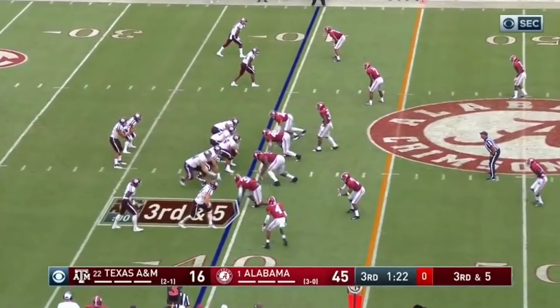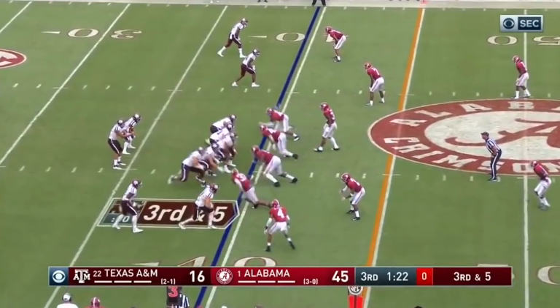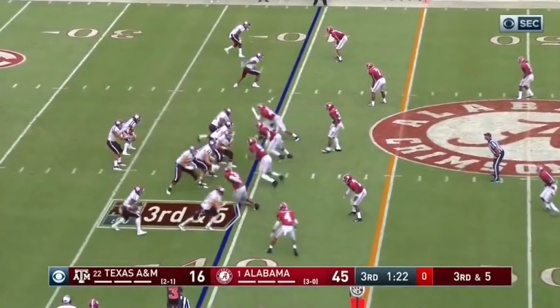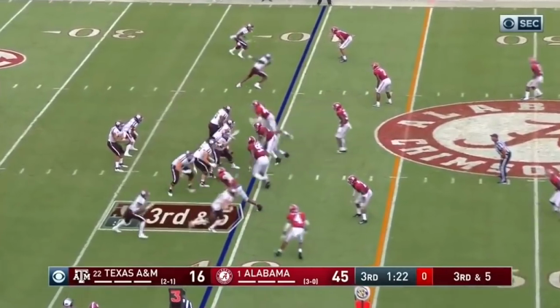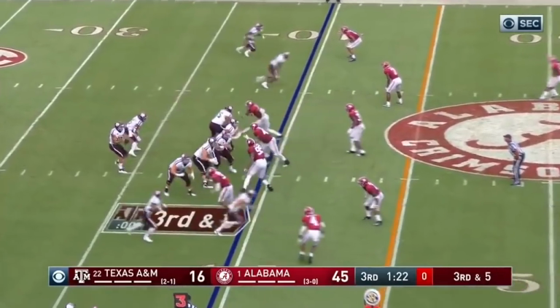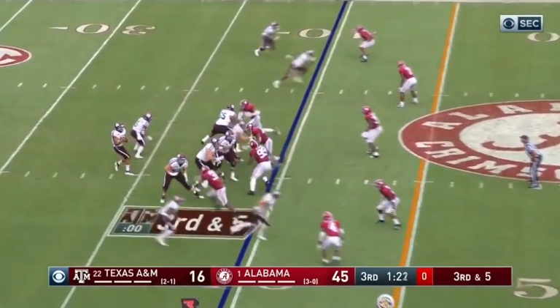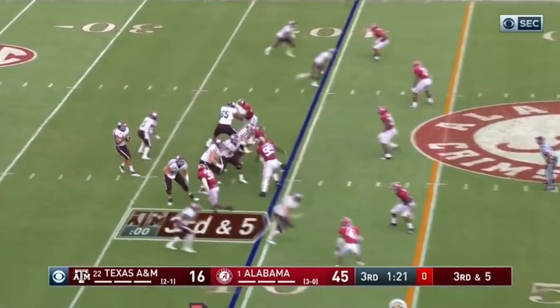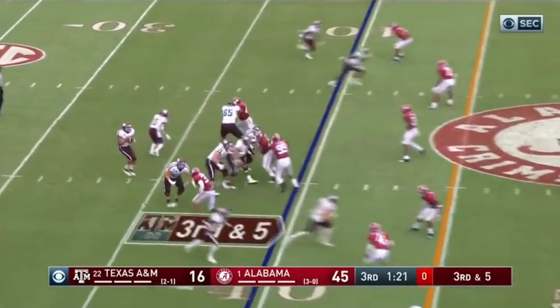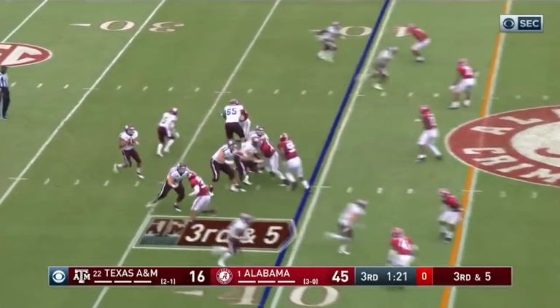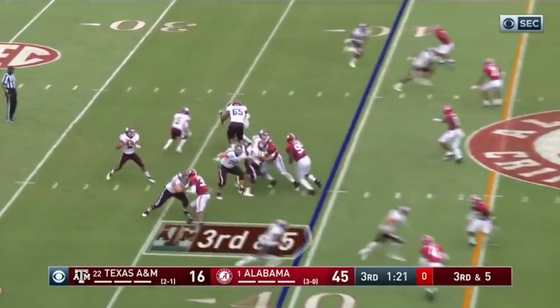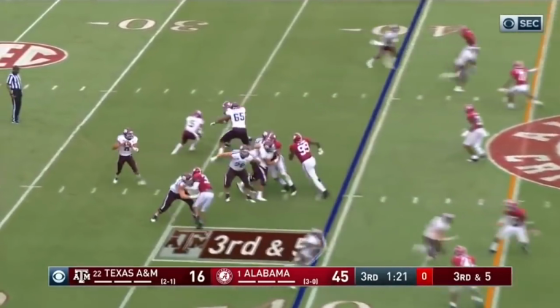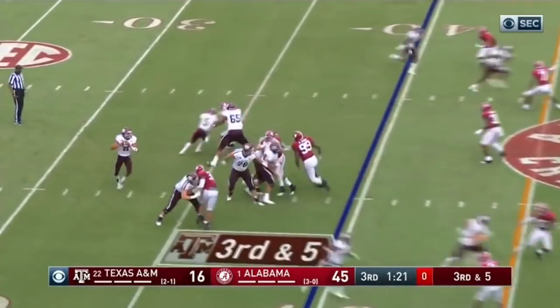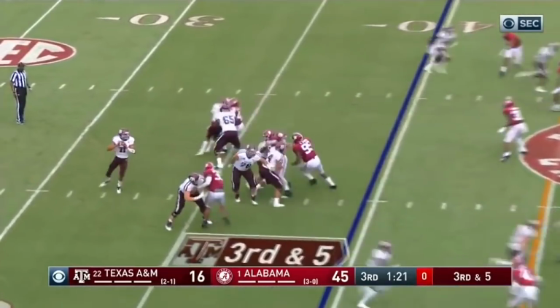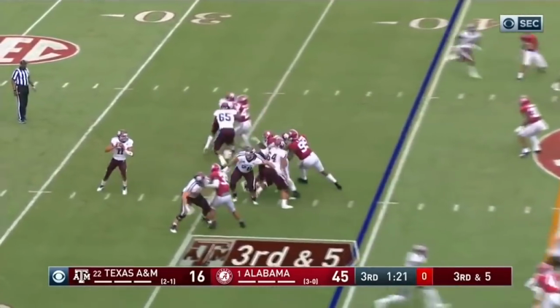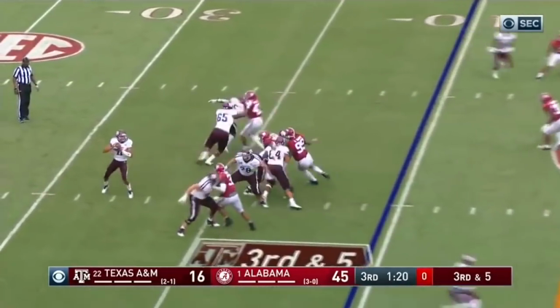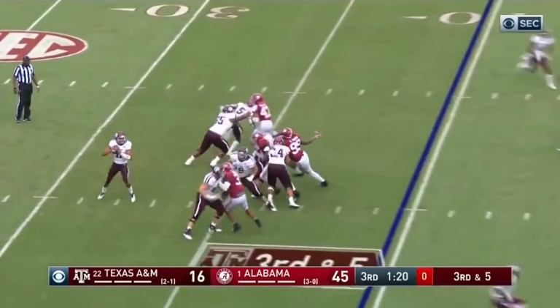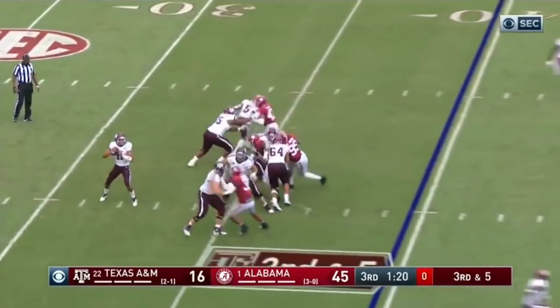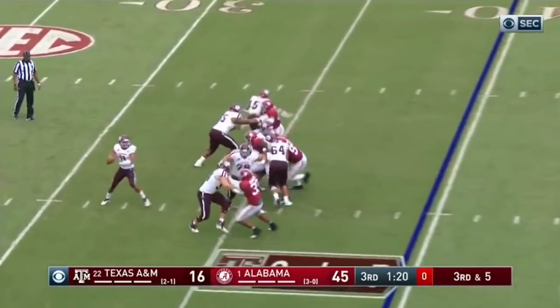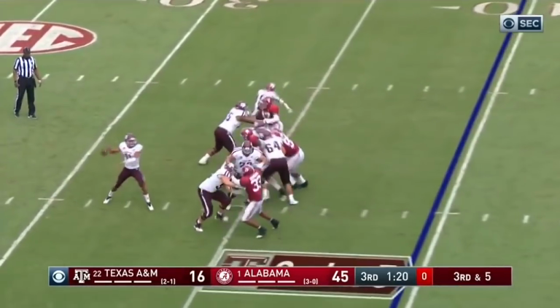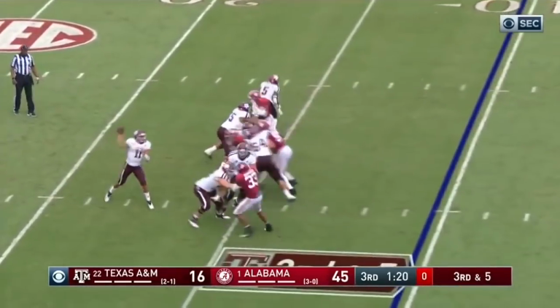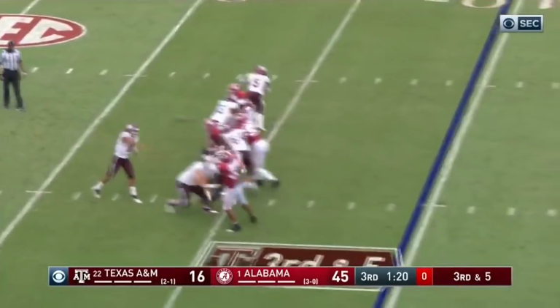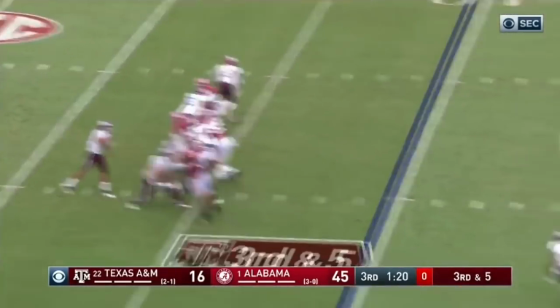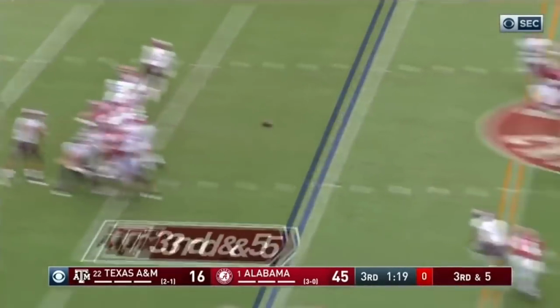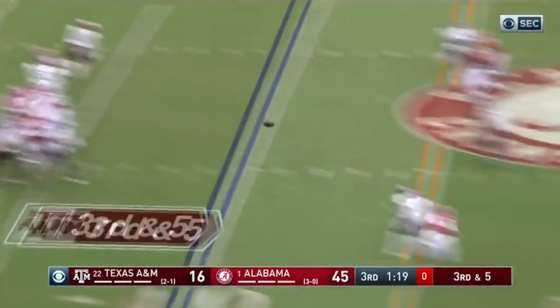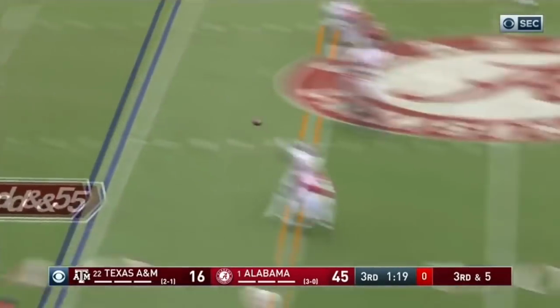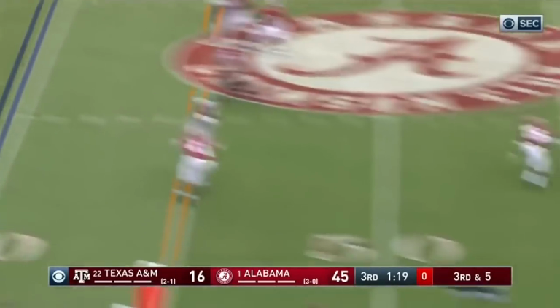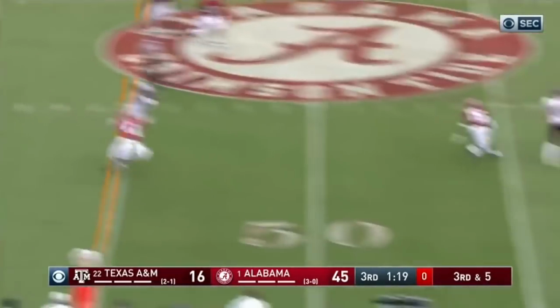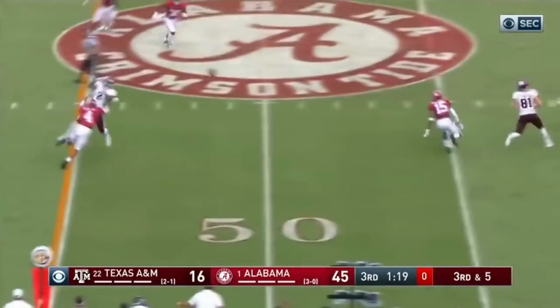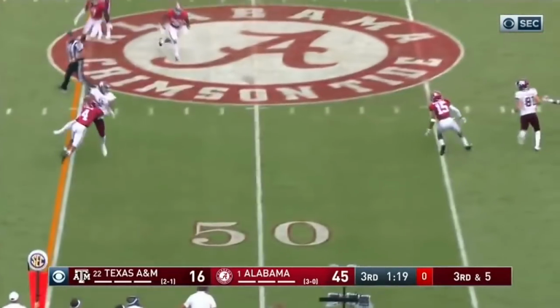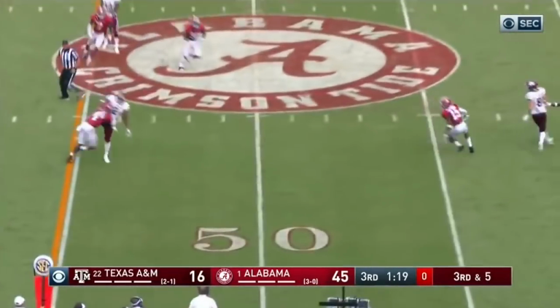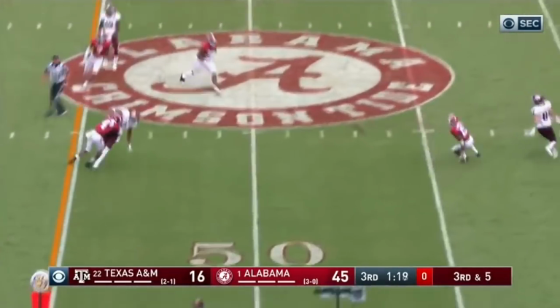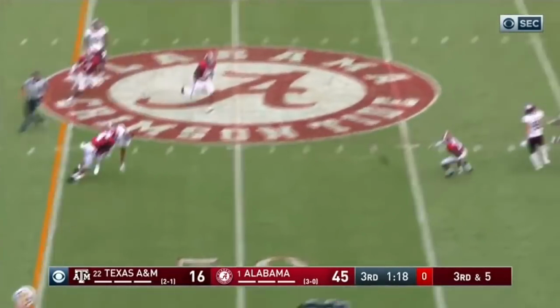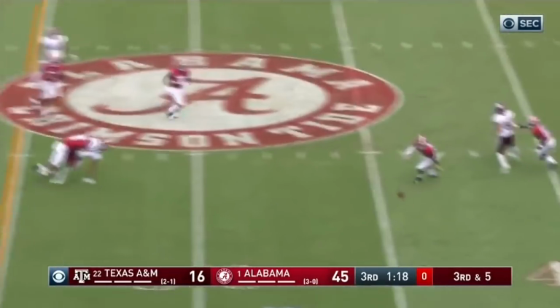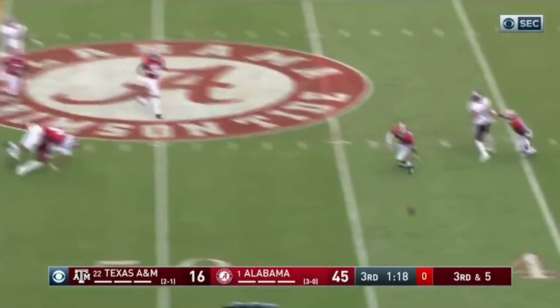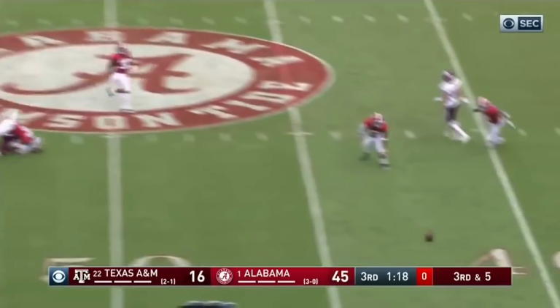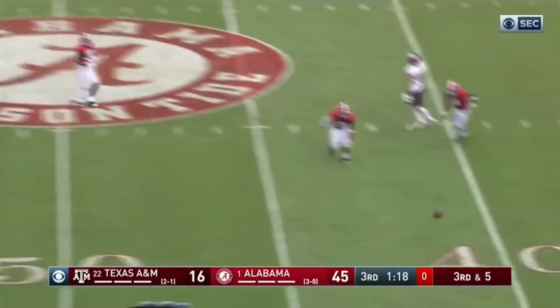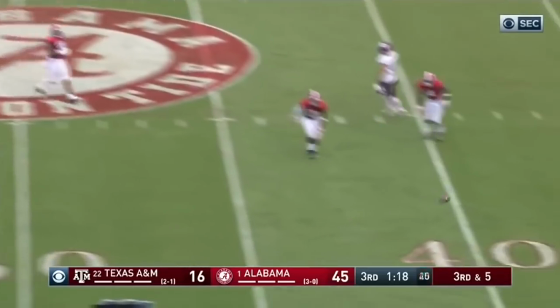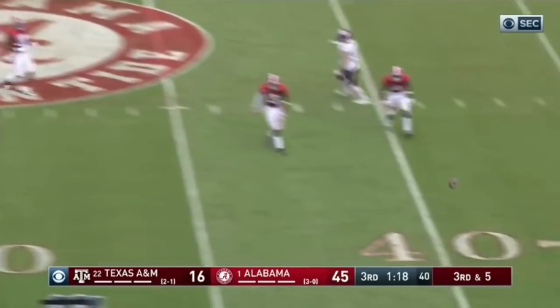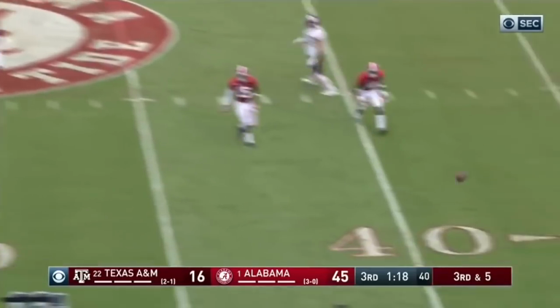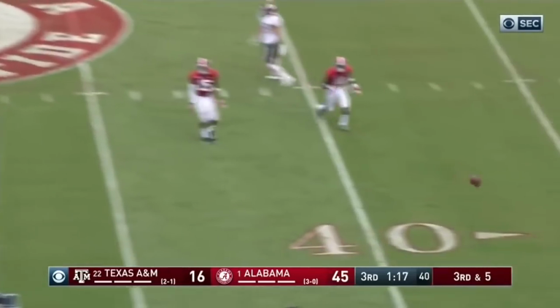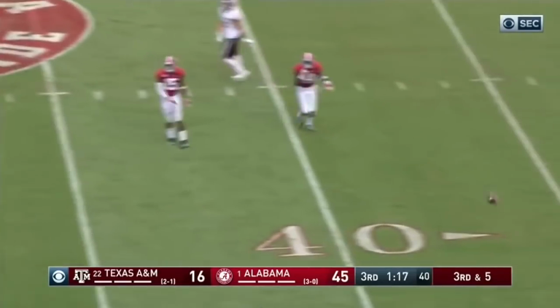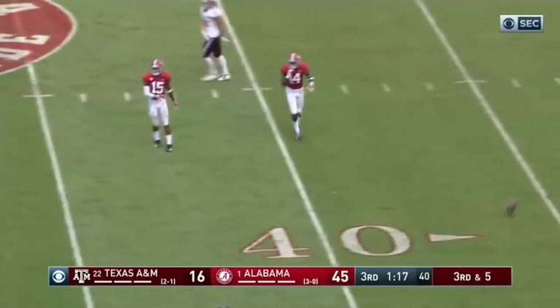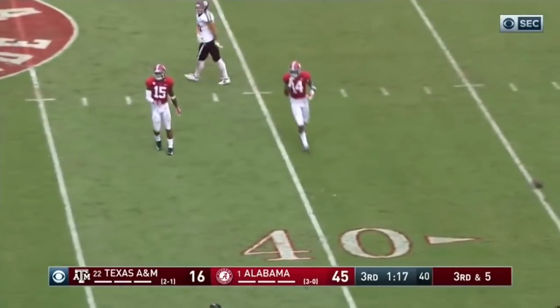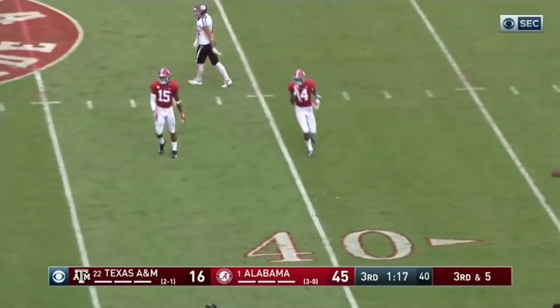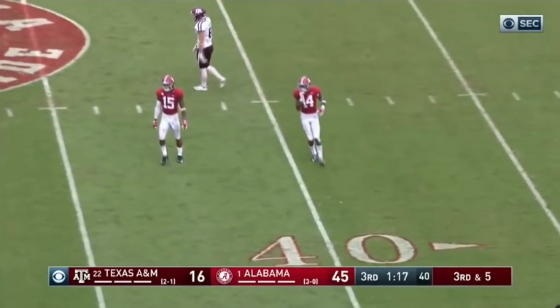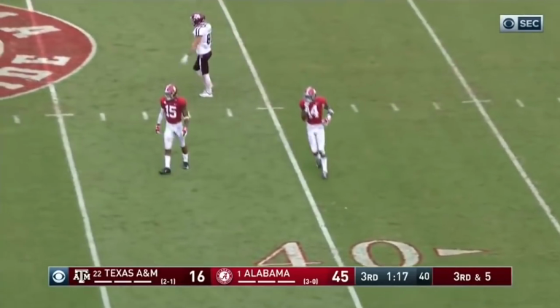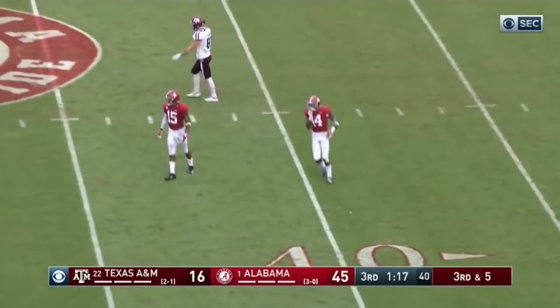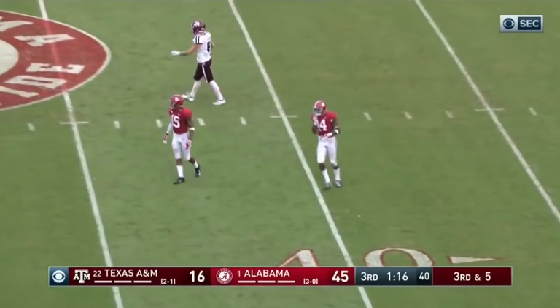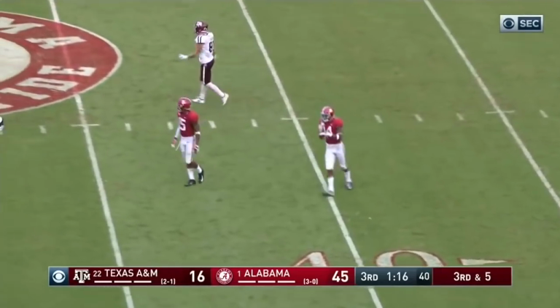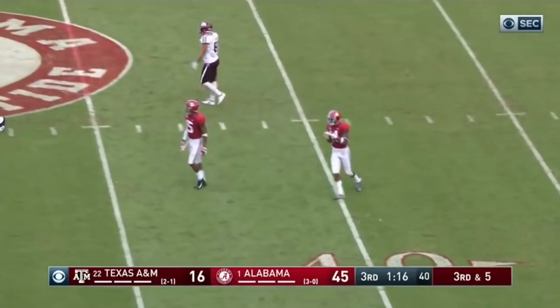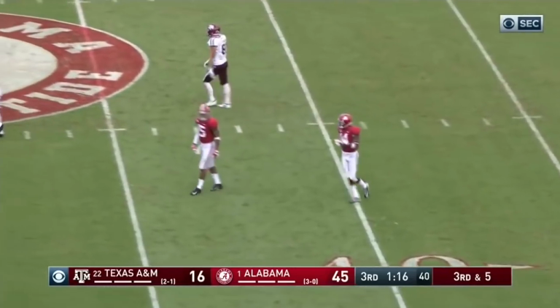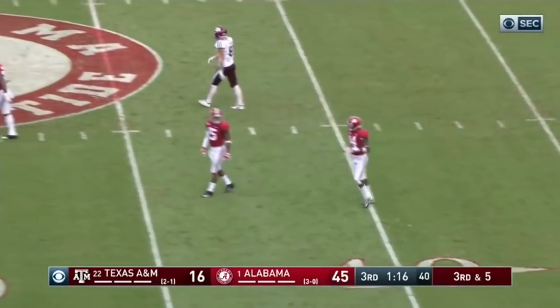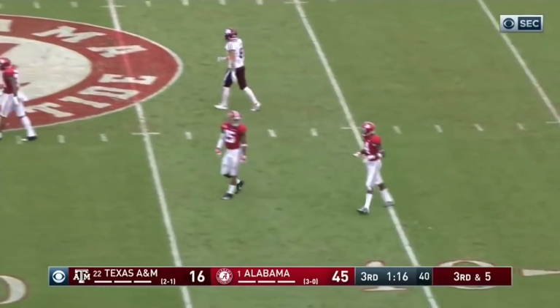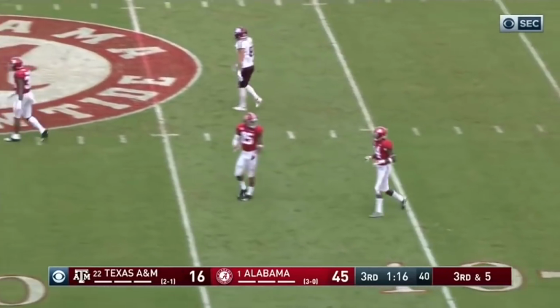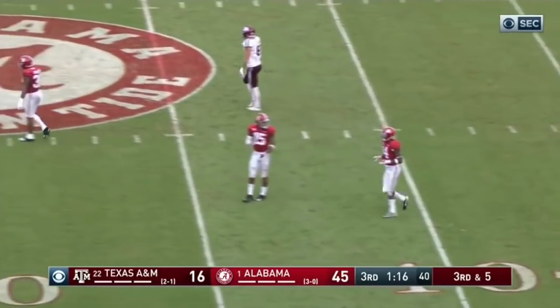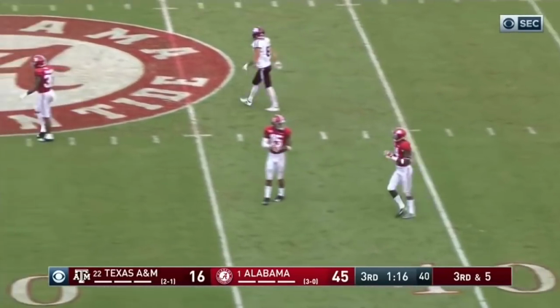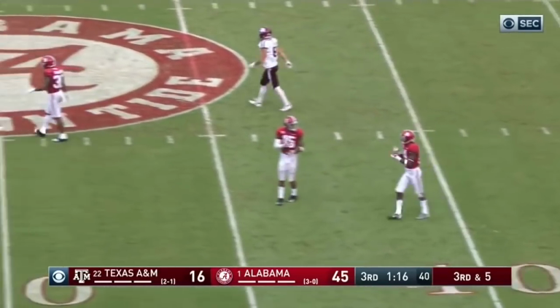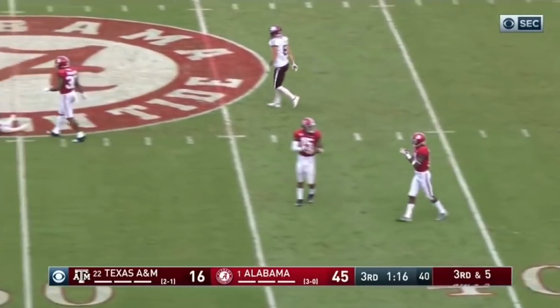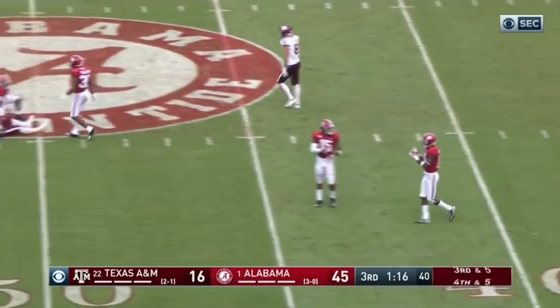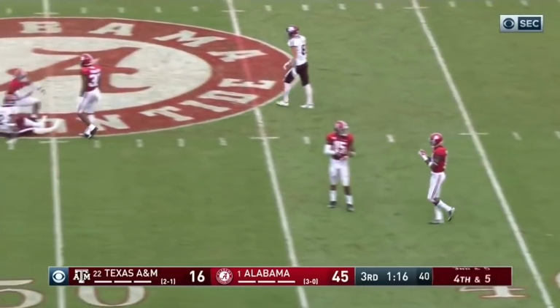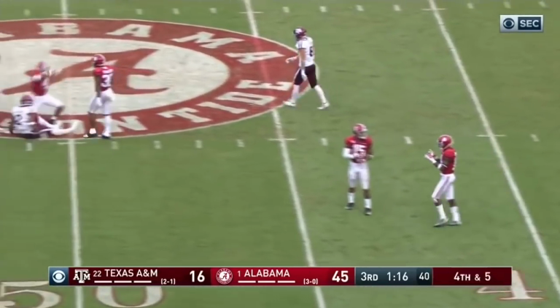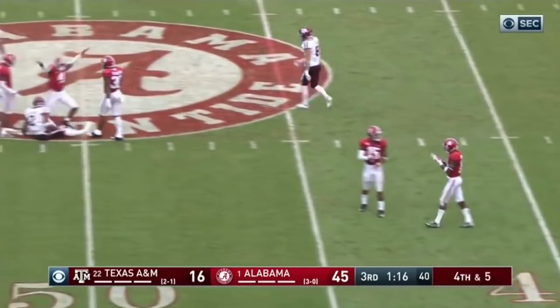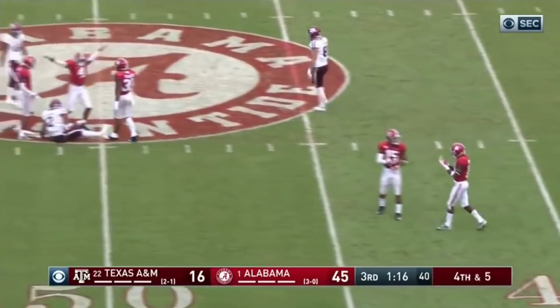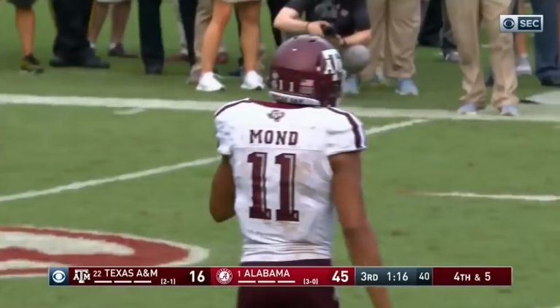Motion, now sets up on the right. Mond looks that way, skips one off his hands, intended for Osmond. Incomplete.